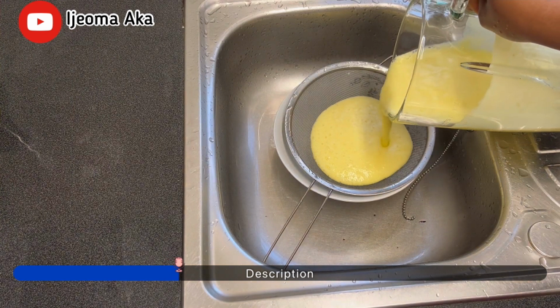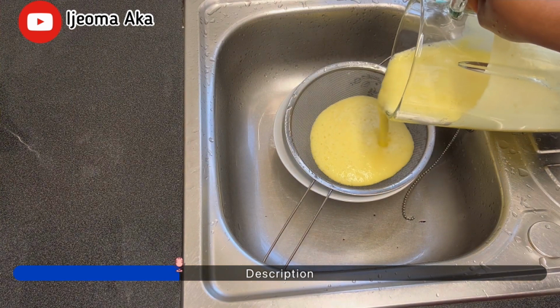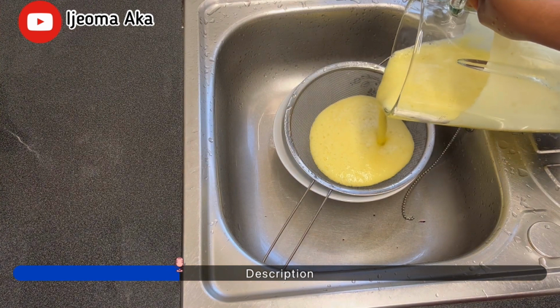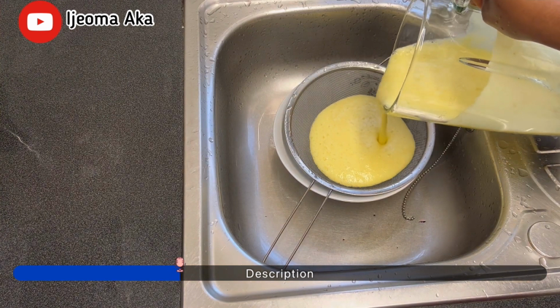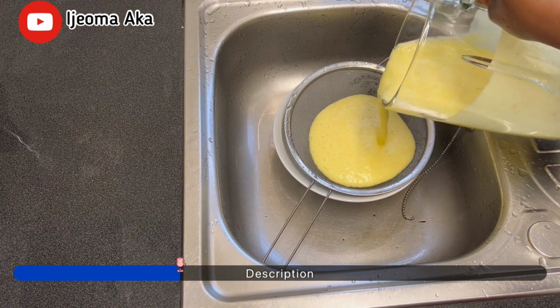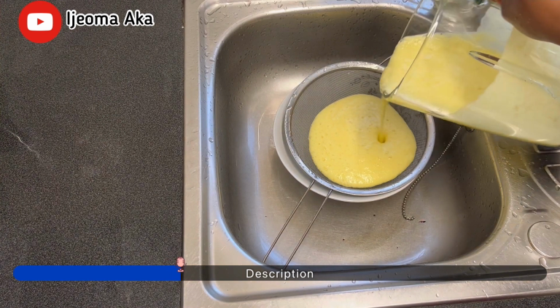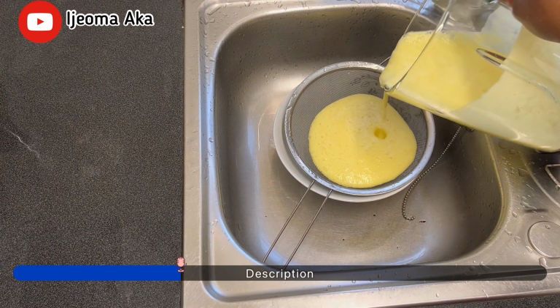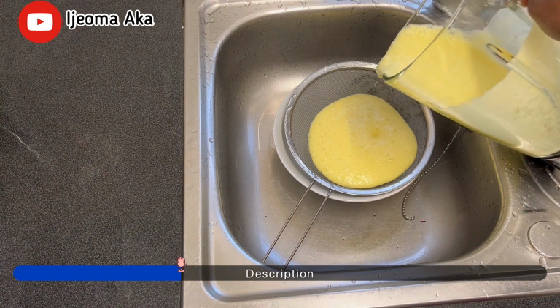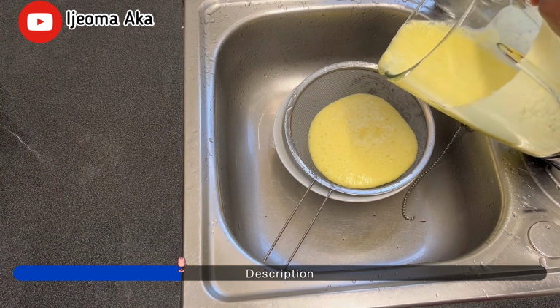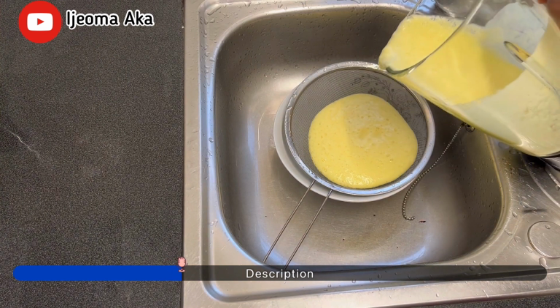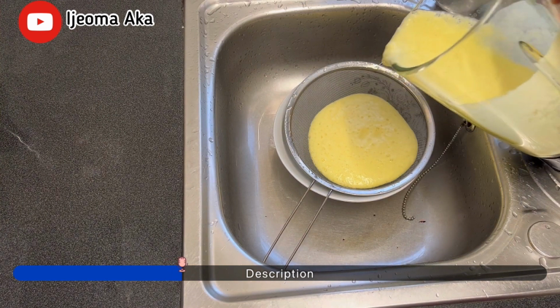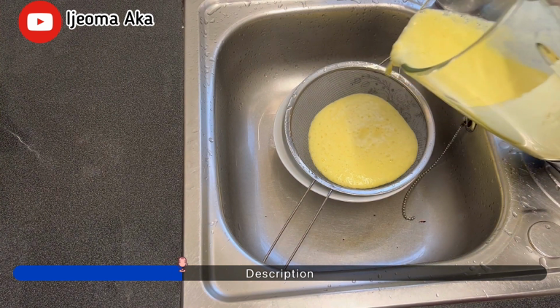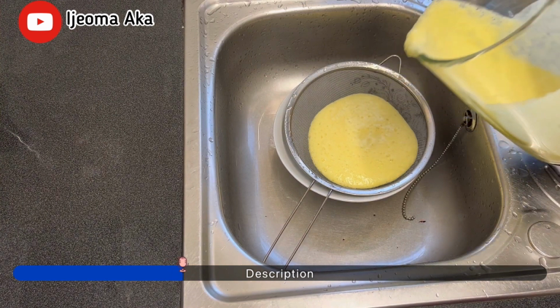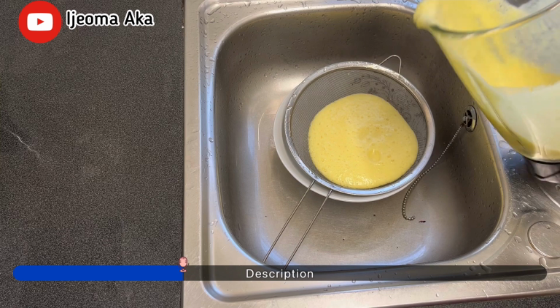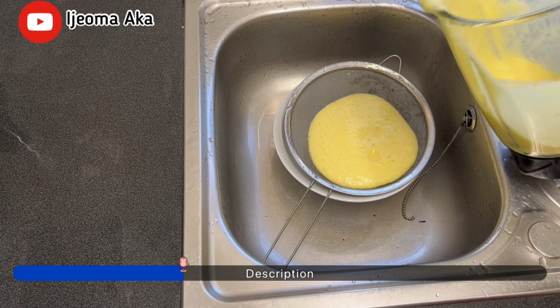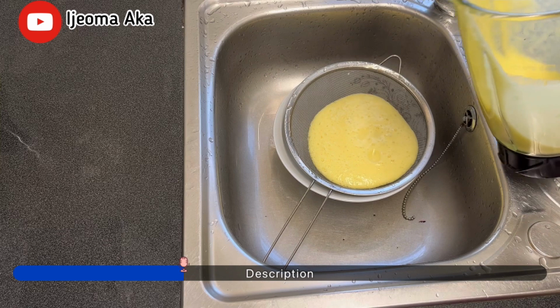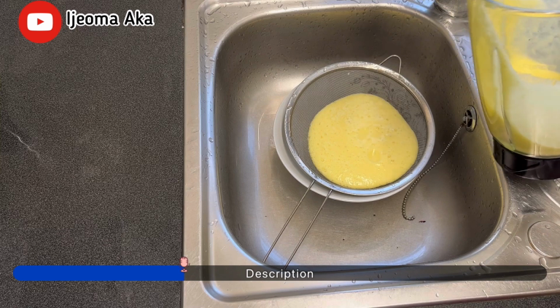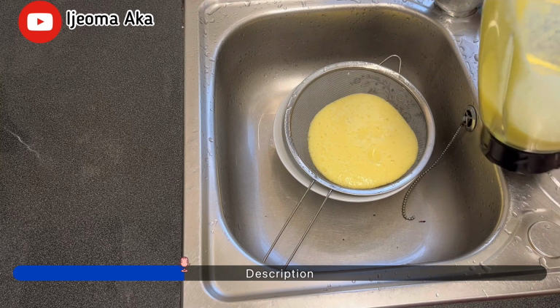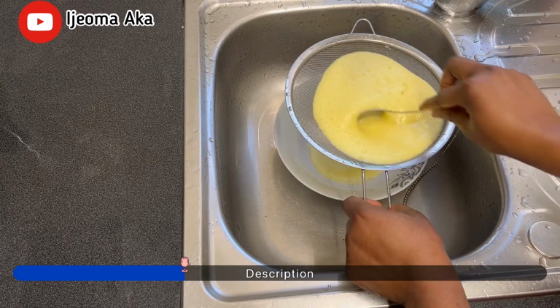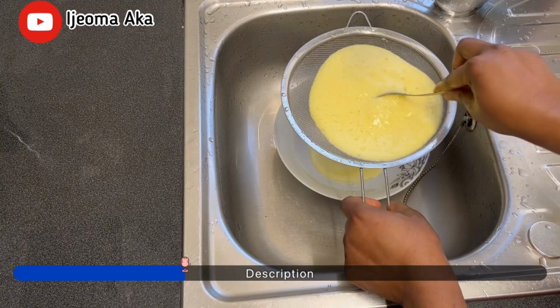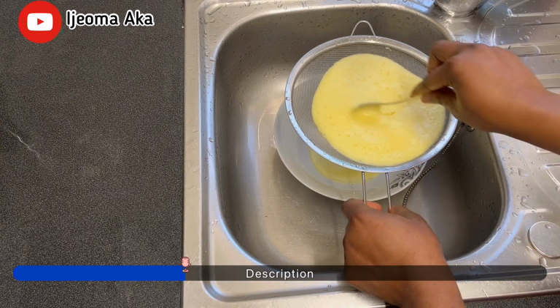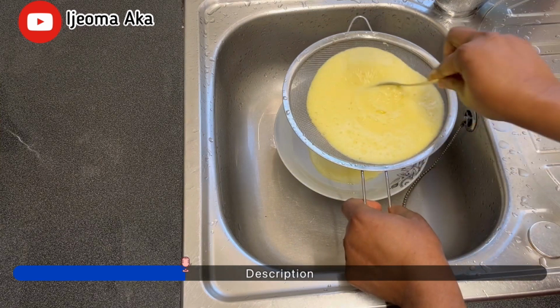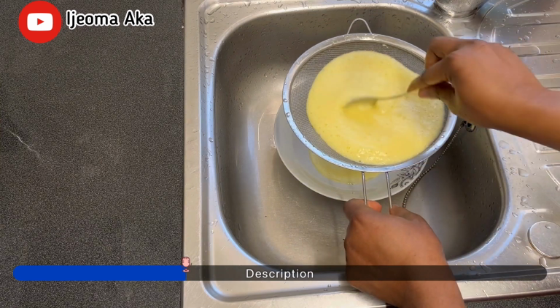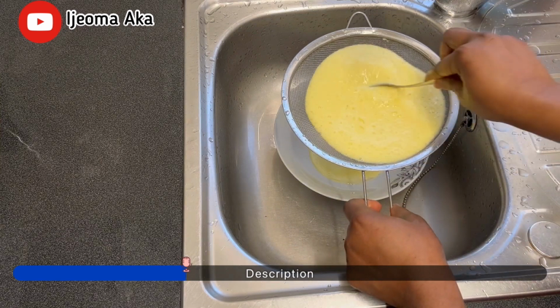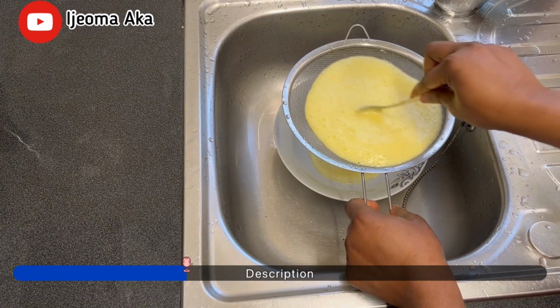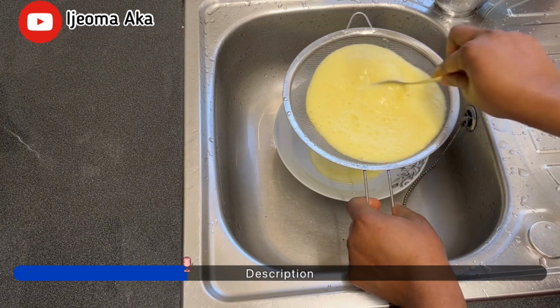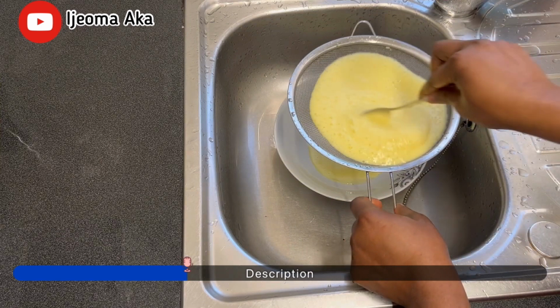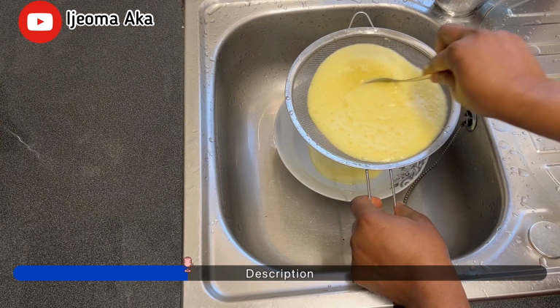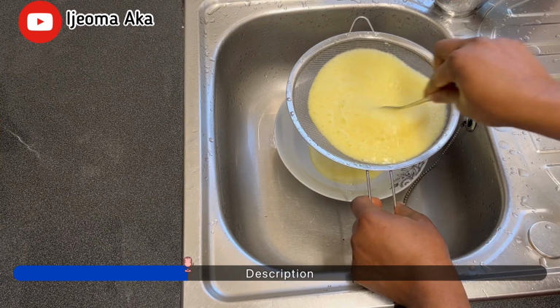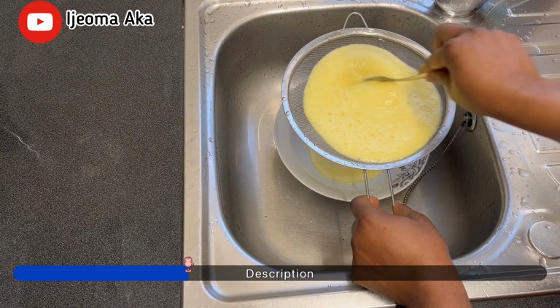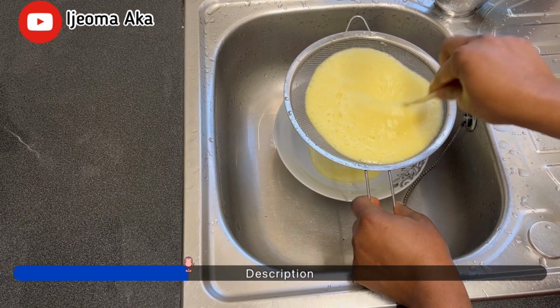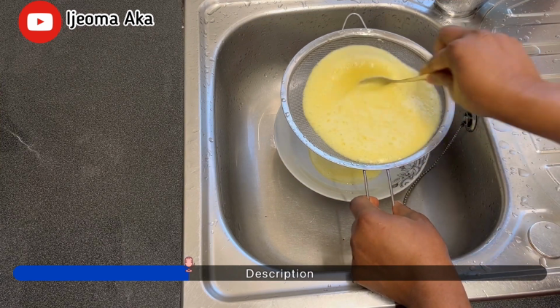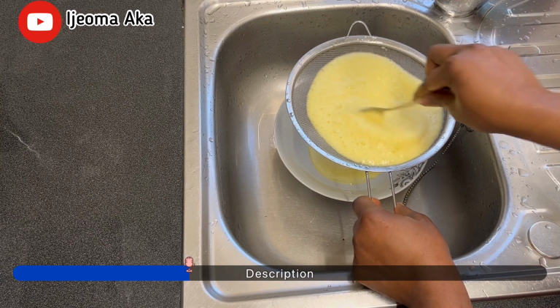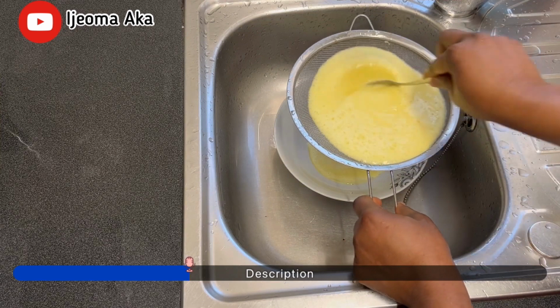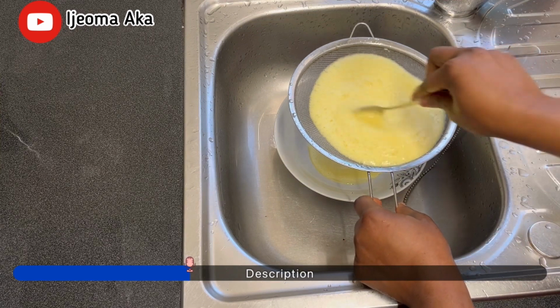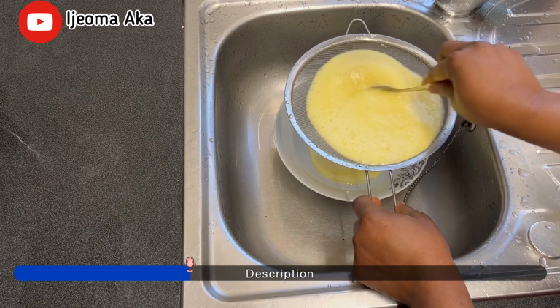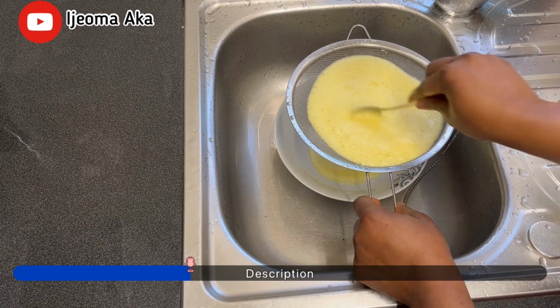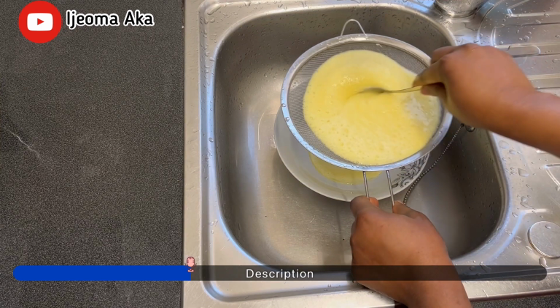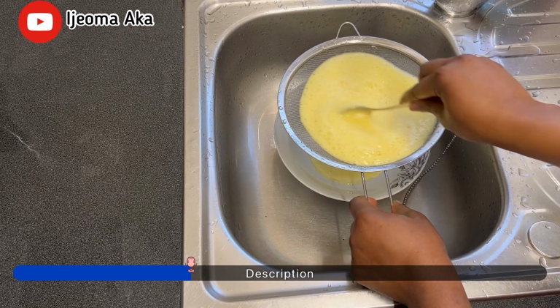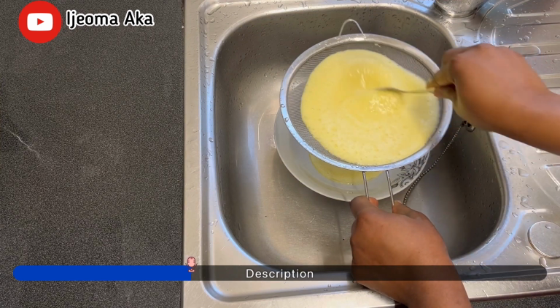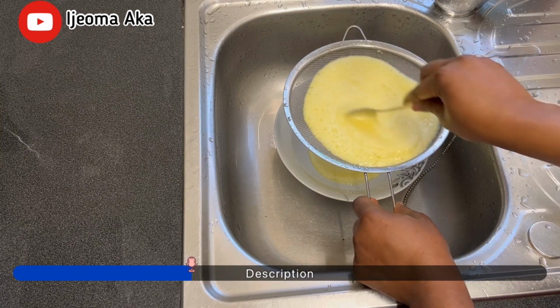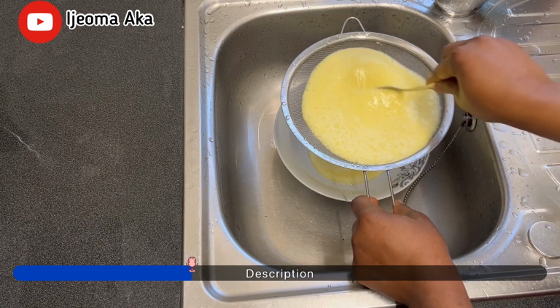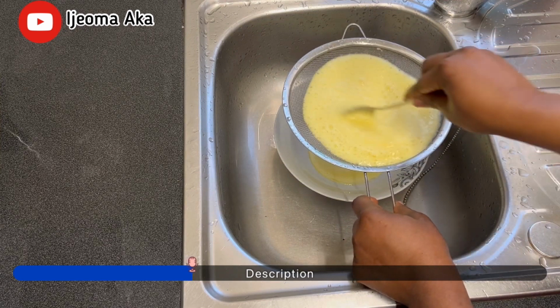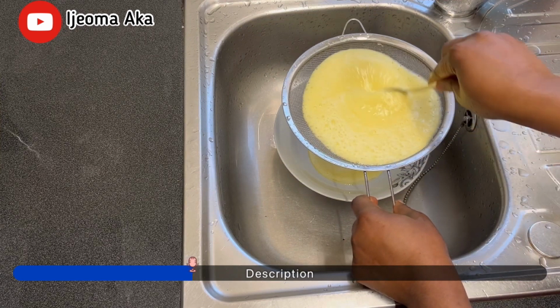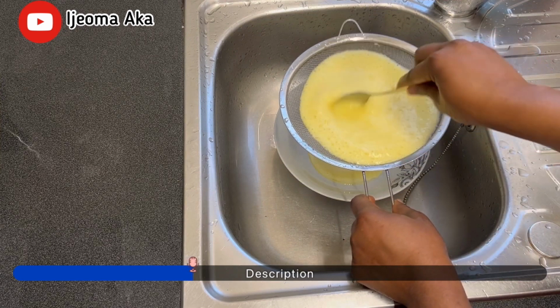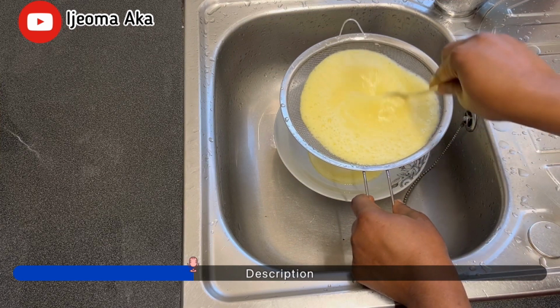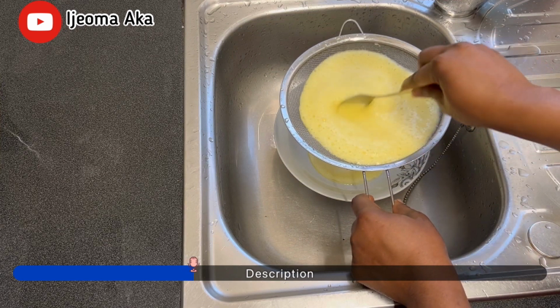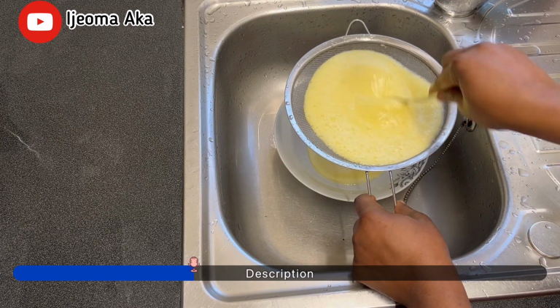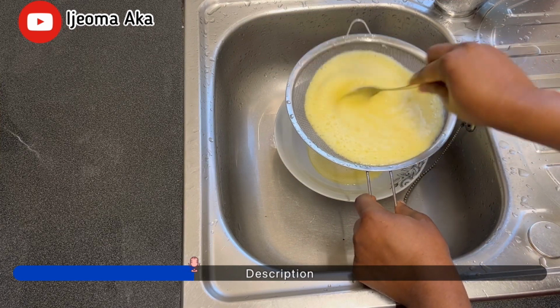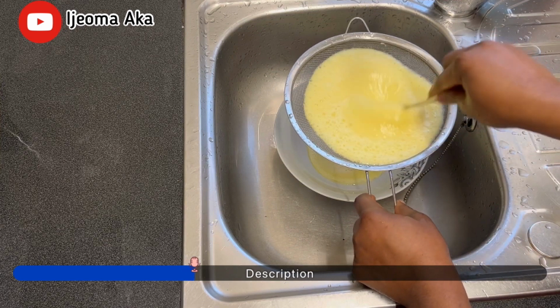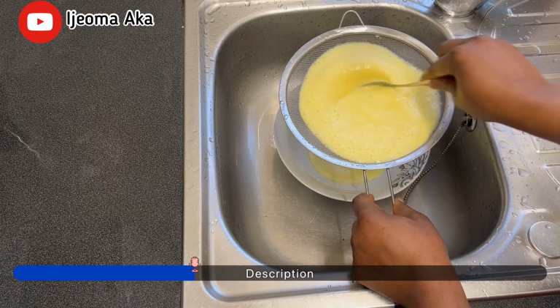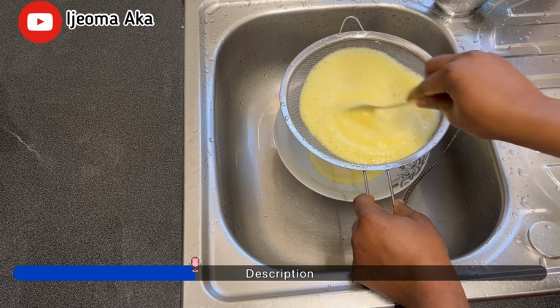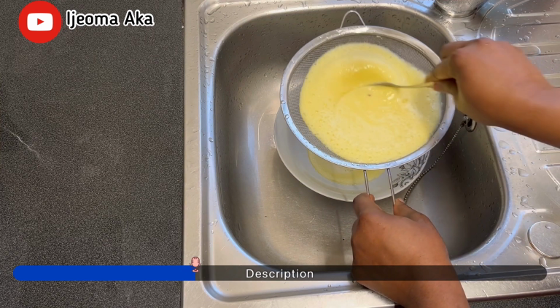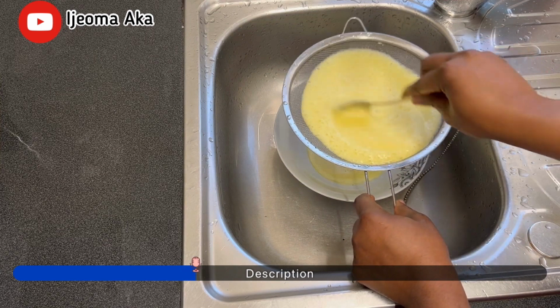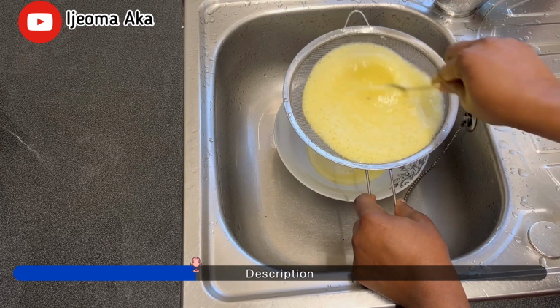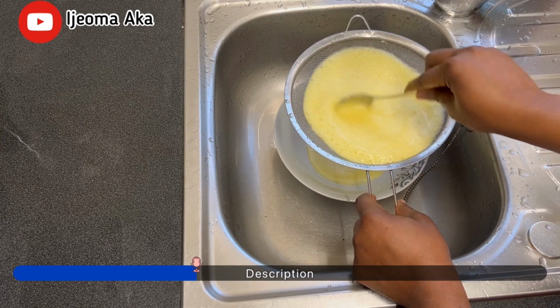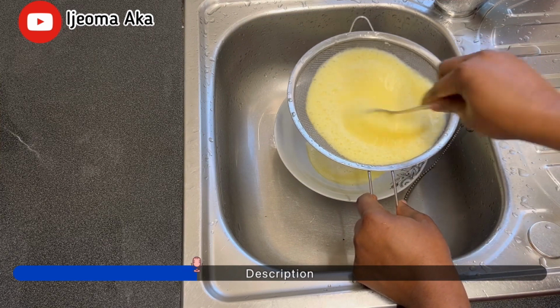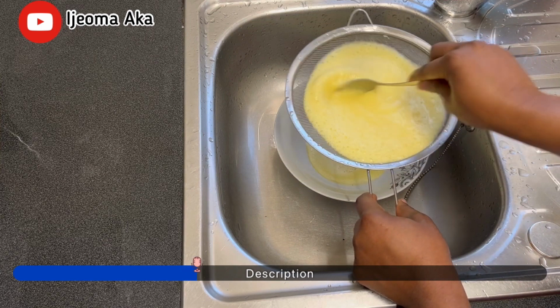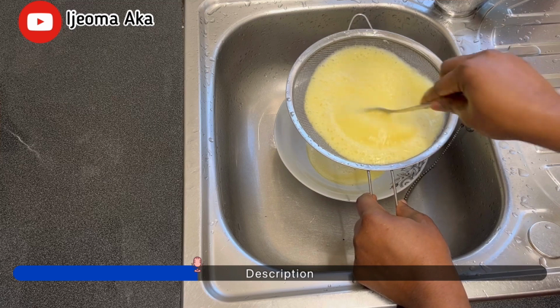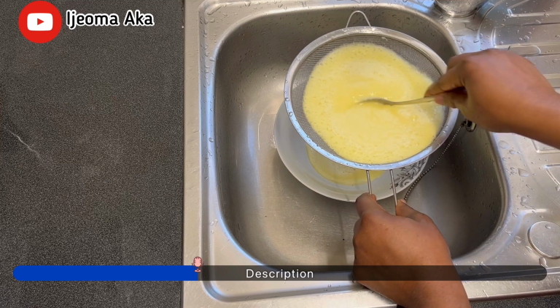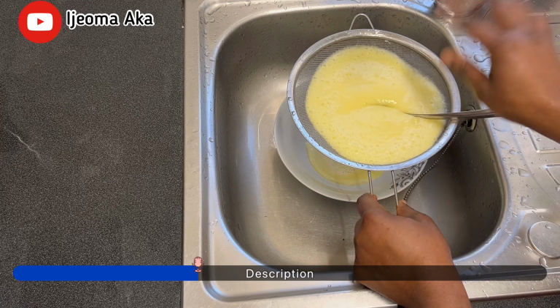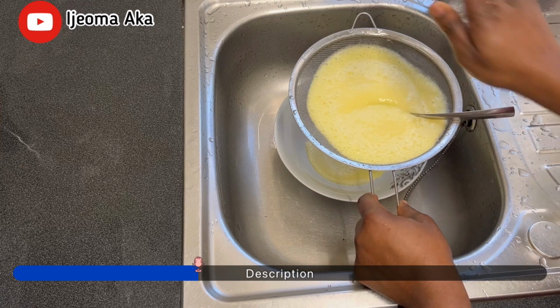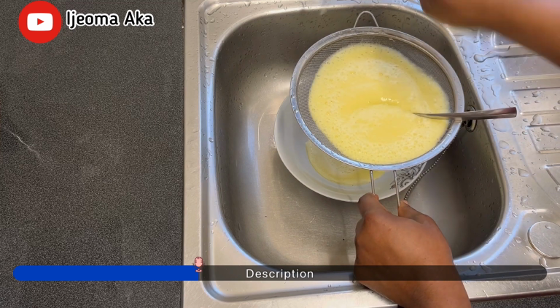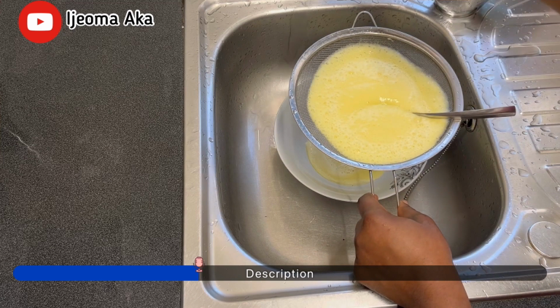Next, I'm going to sieve it out, separate the chaff and the water, because the chaff is not needed in the drink.